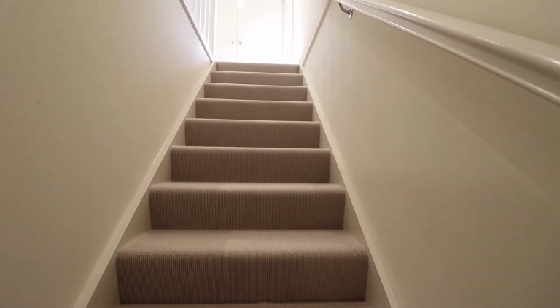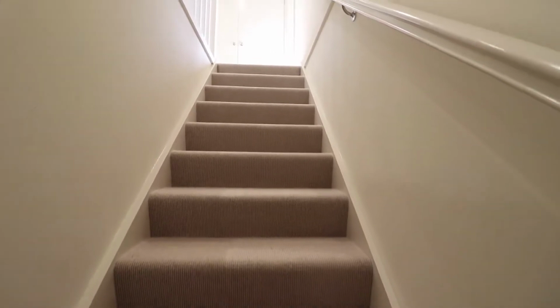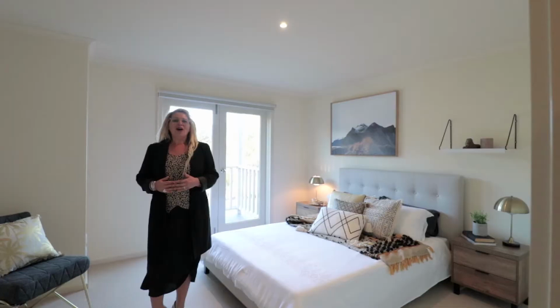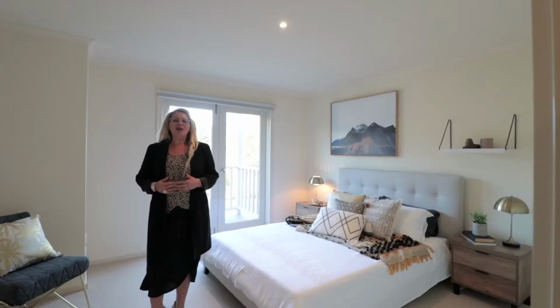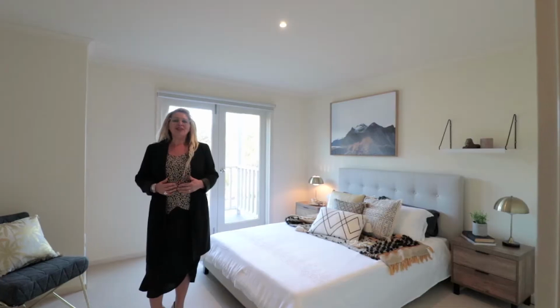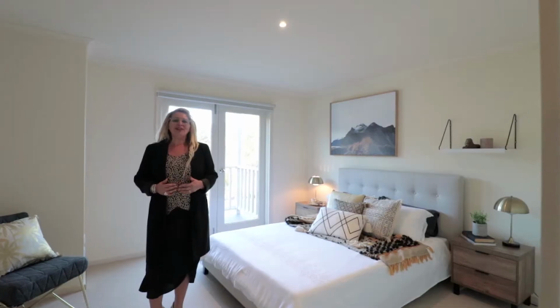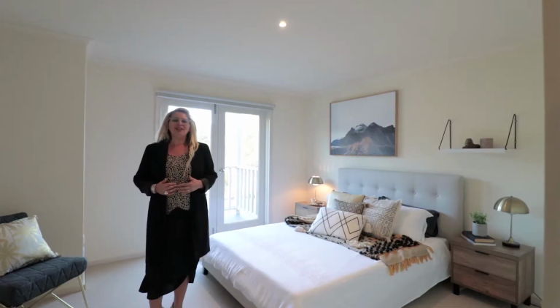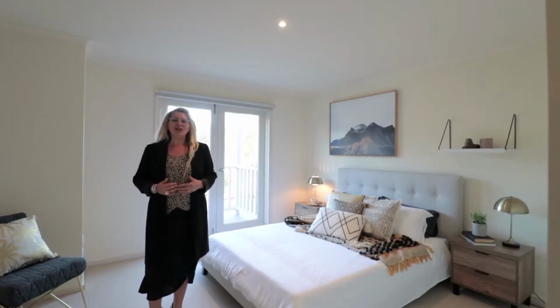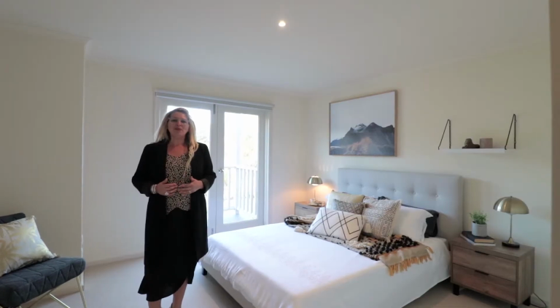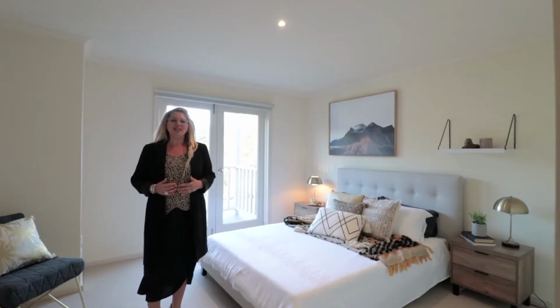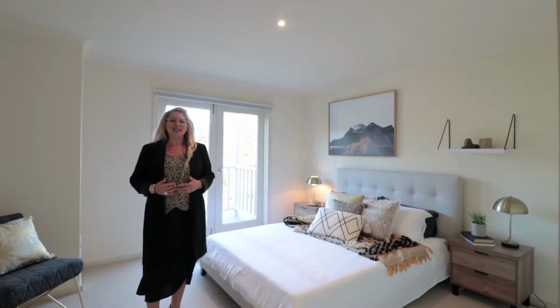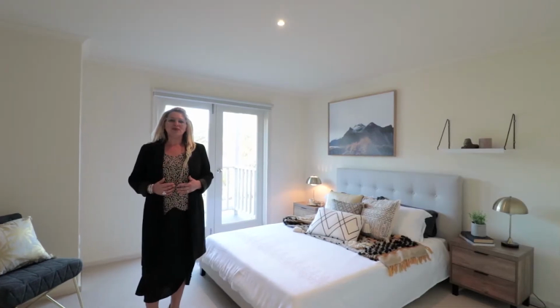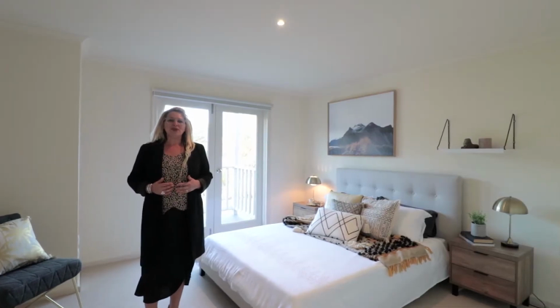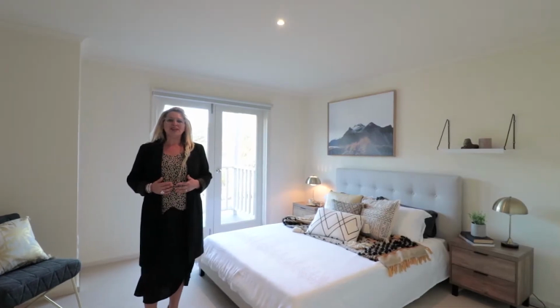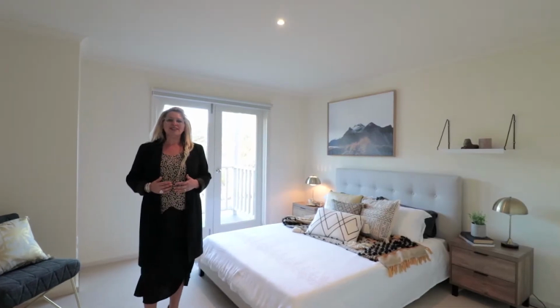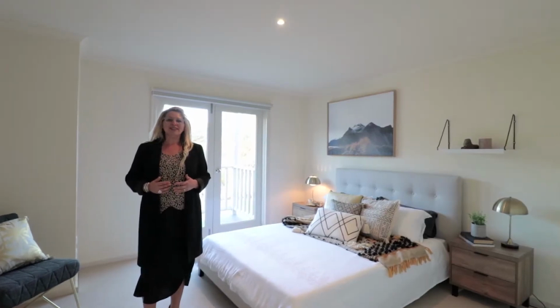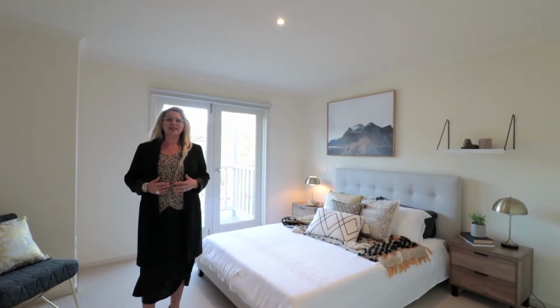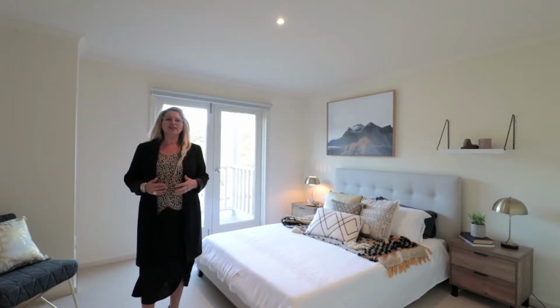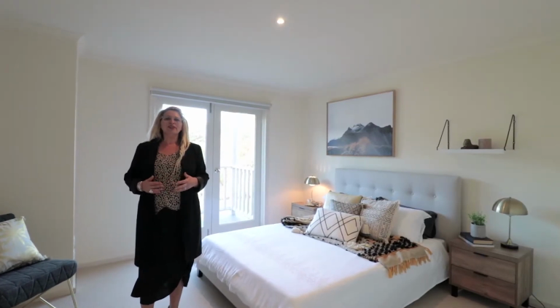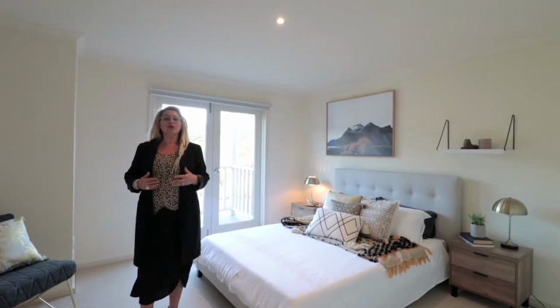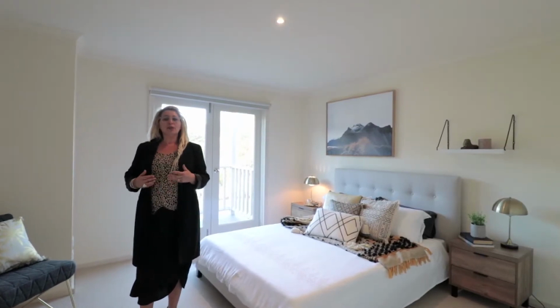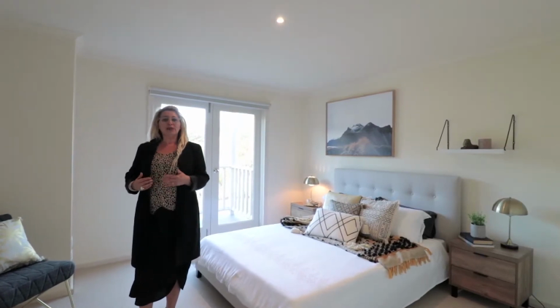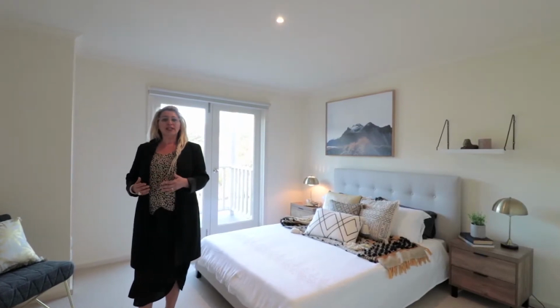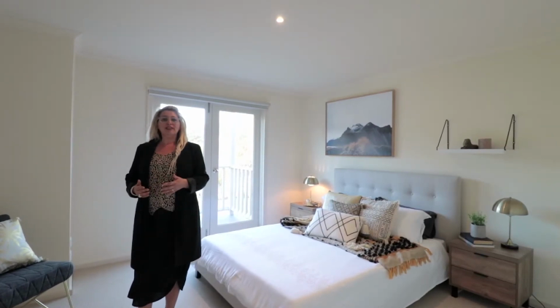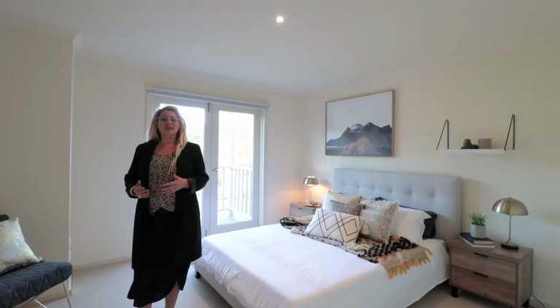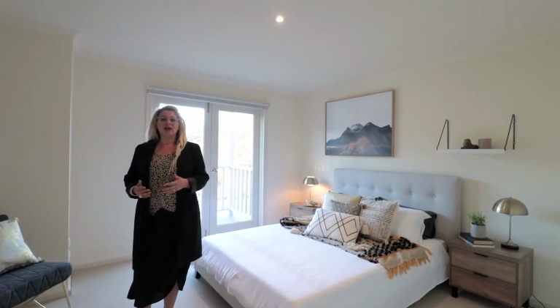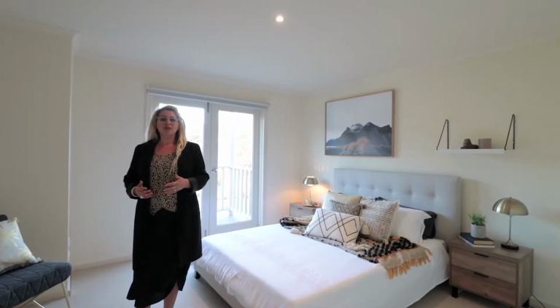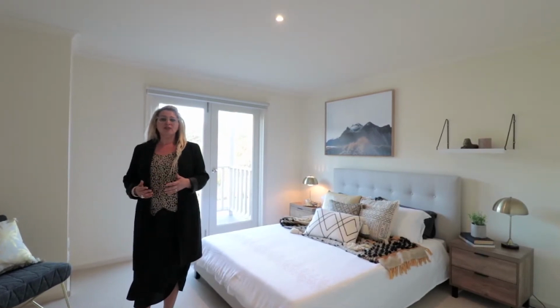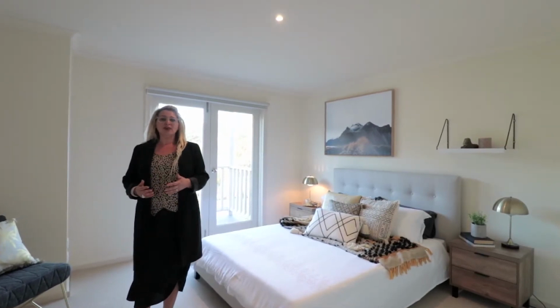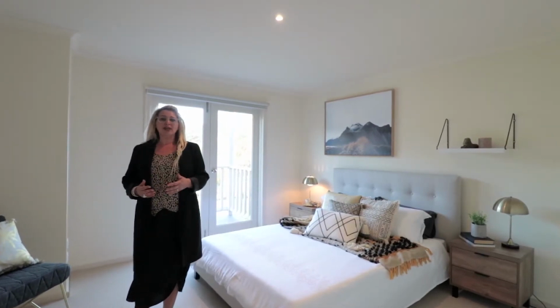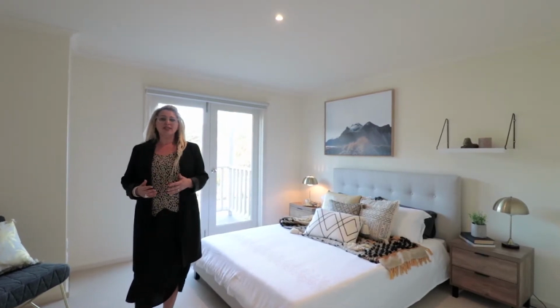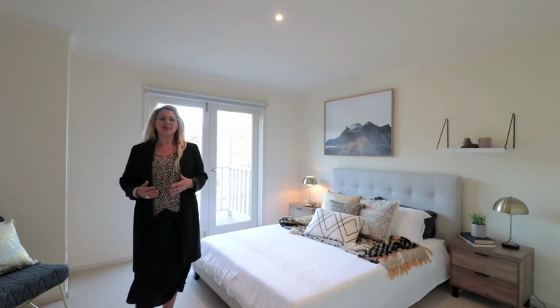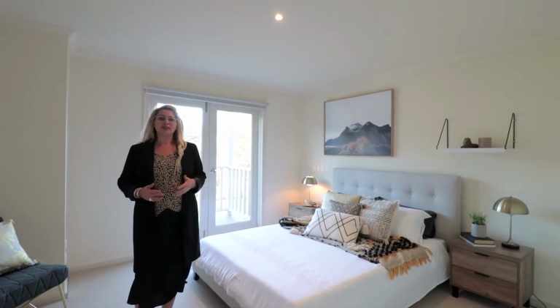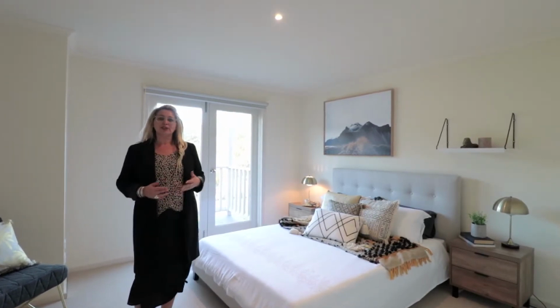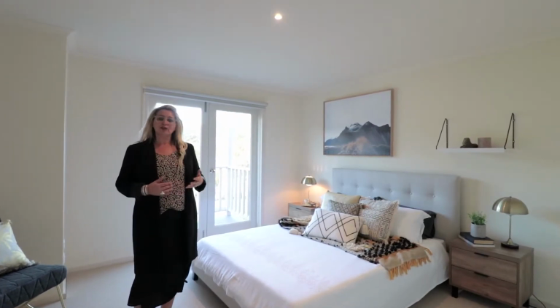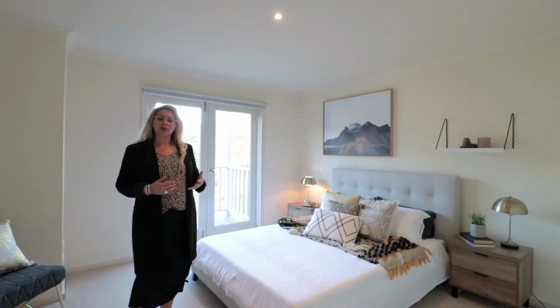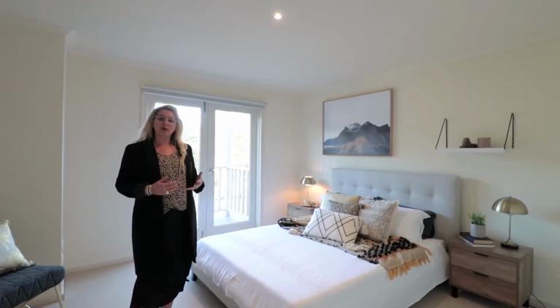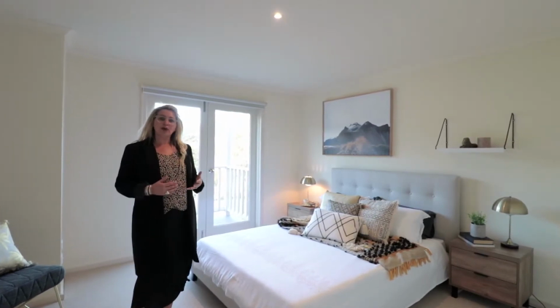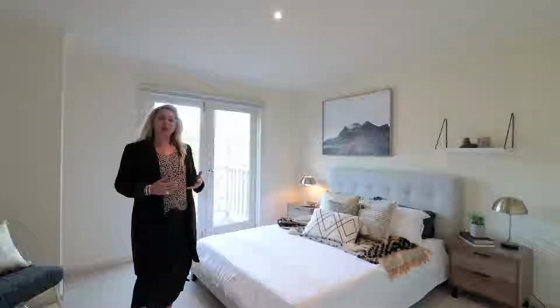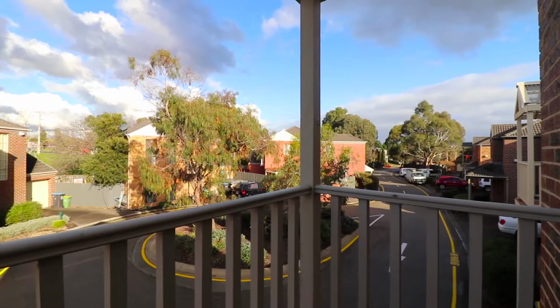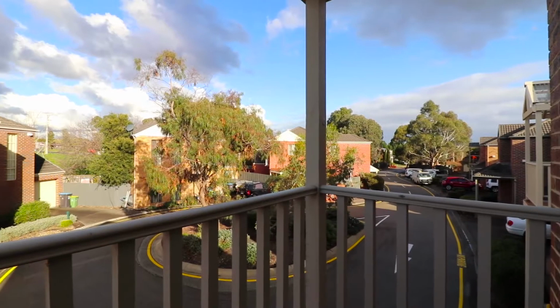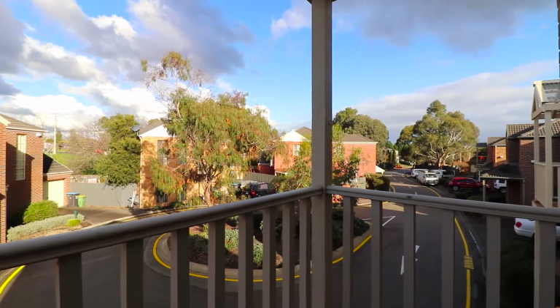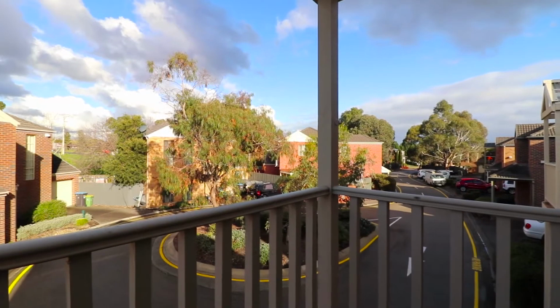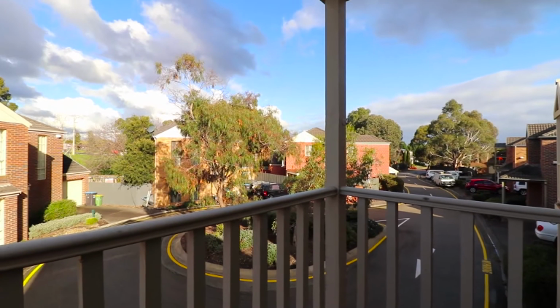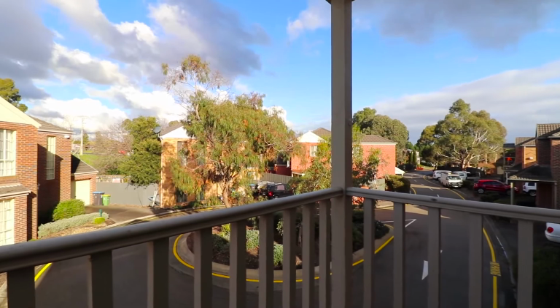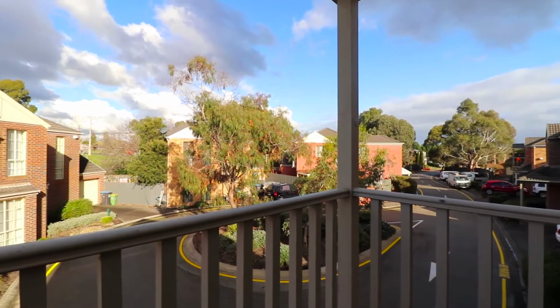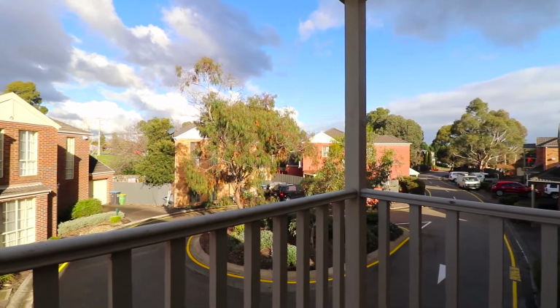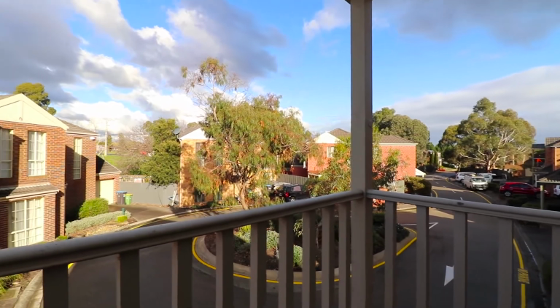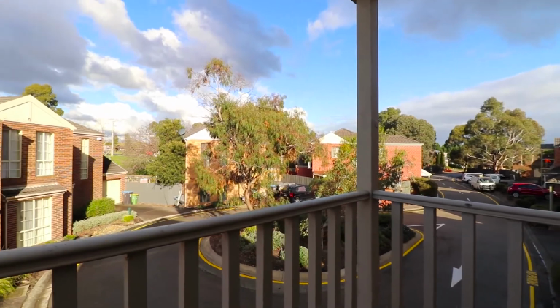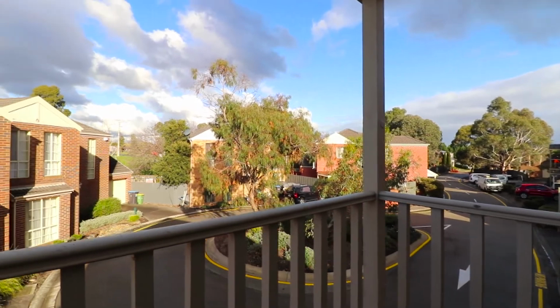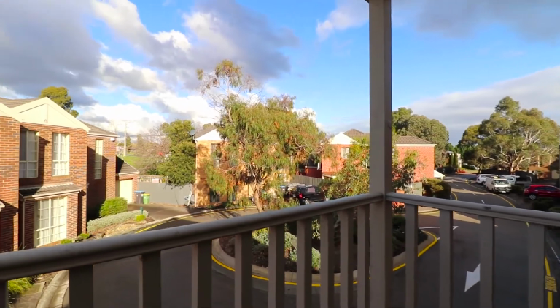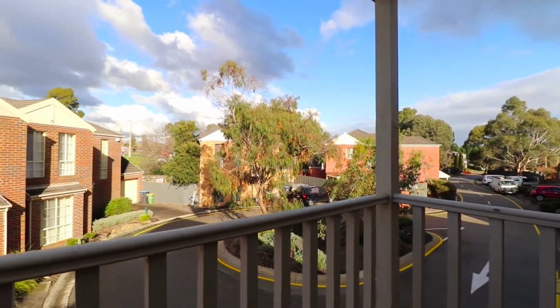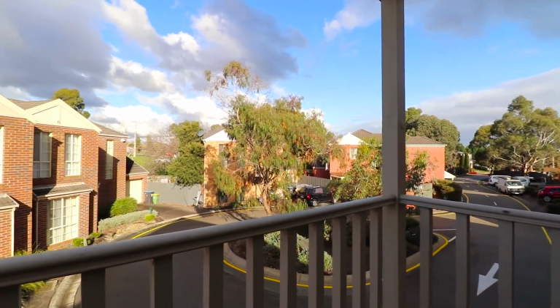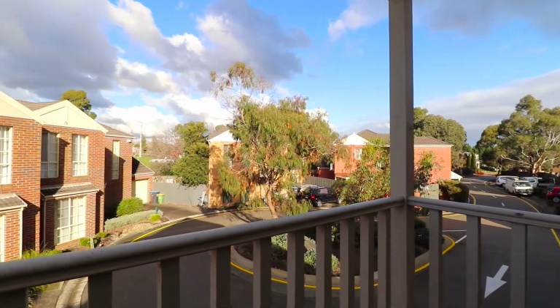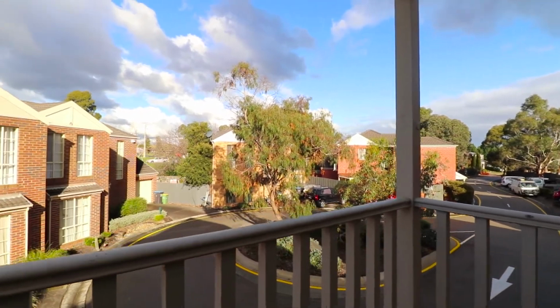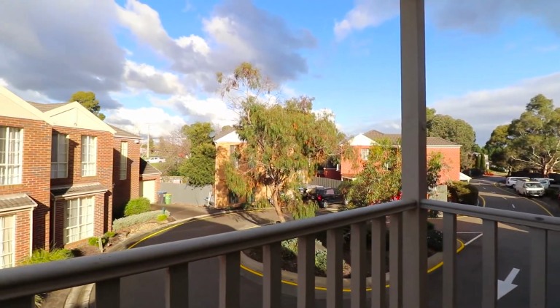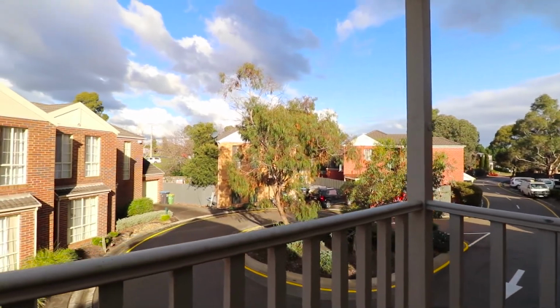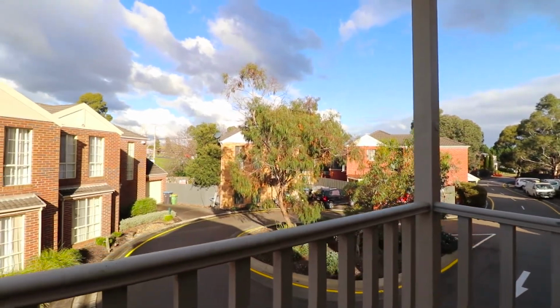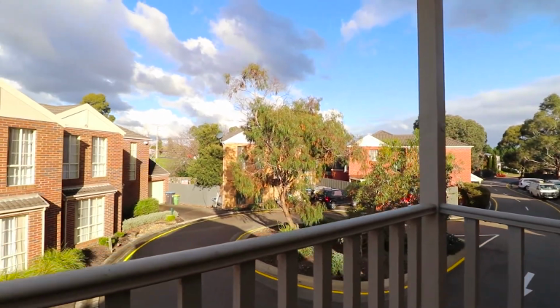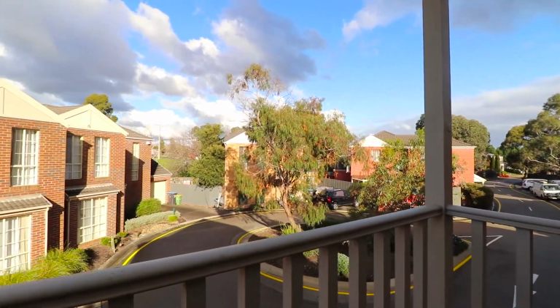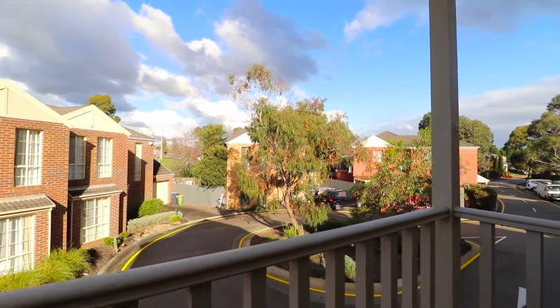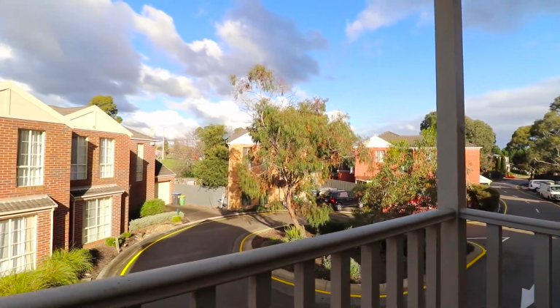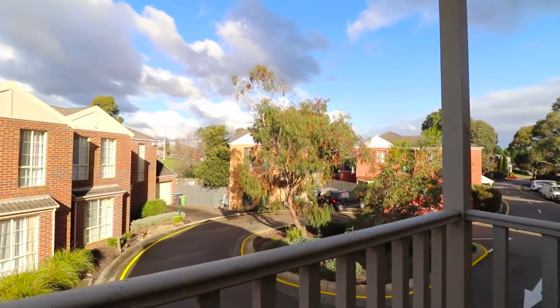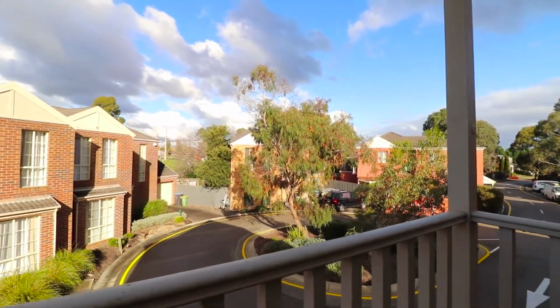Here in the upstairs master, you've got plenty of cupboard space, your own balcony, and the comforts of evaporative cooling and heating.